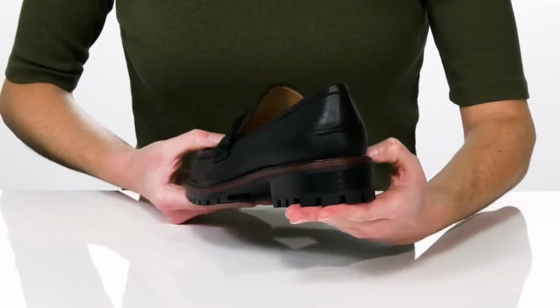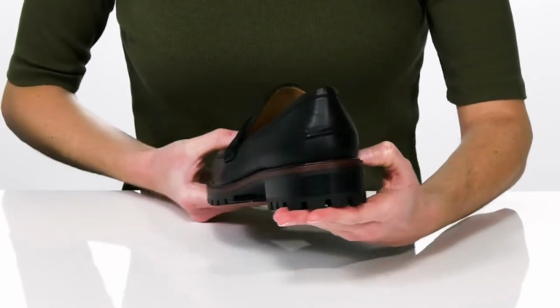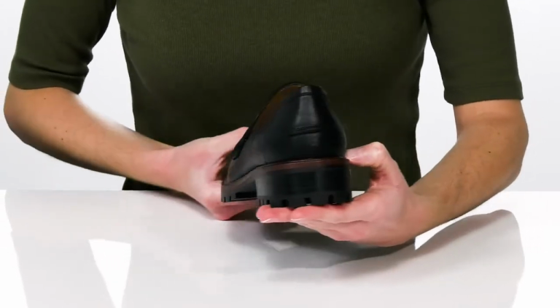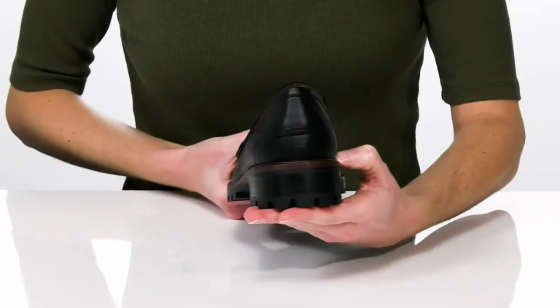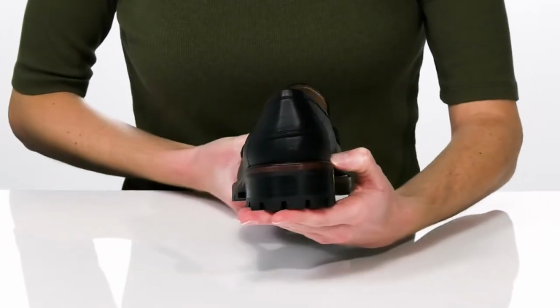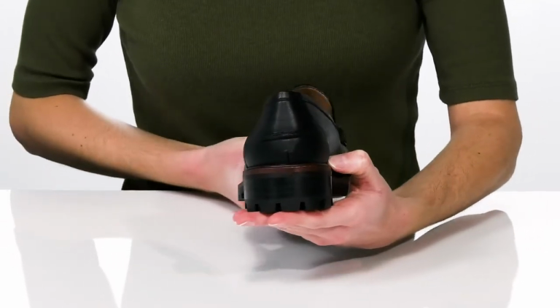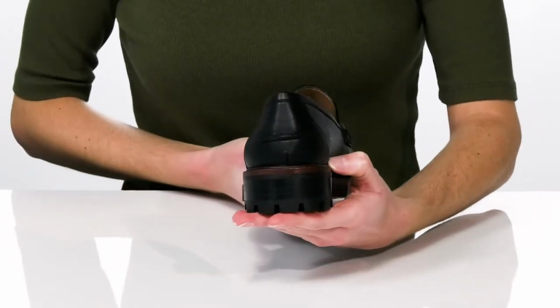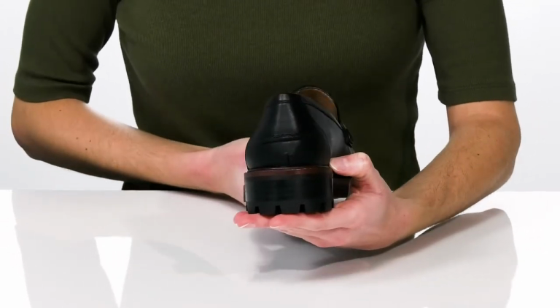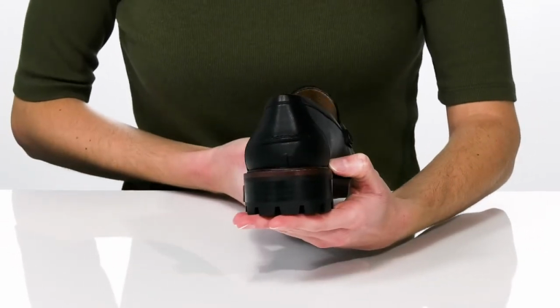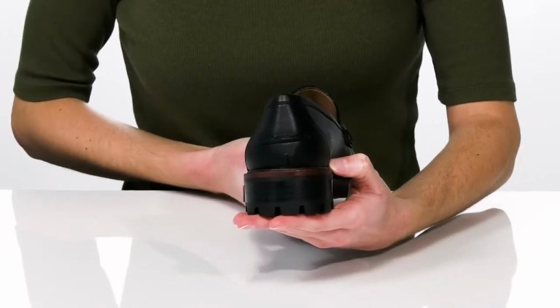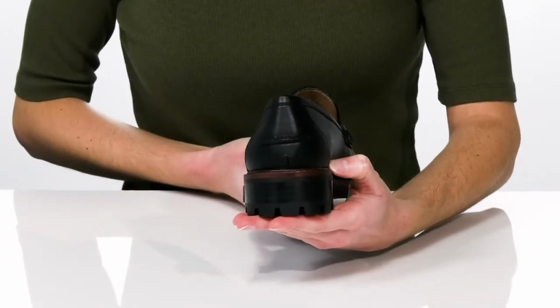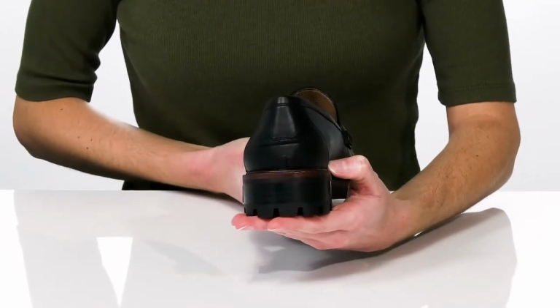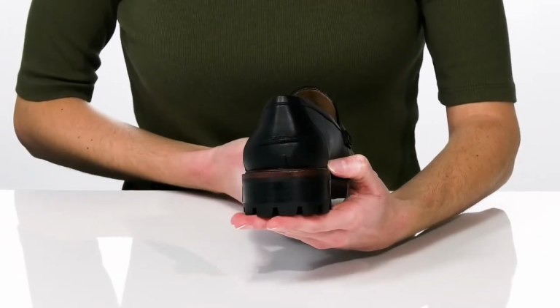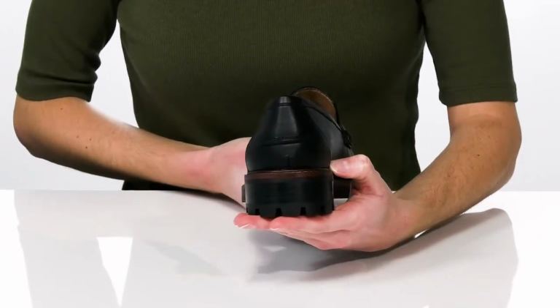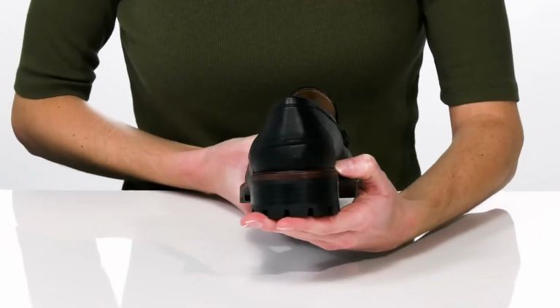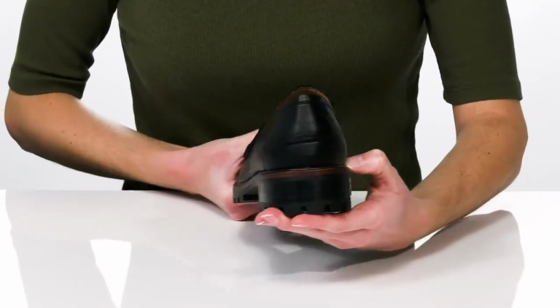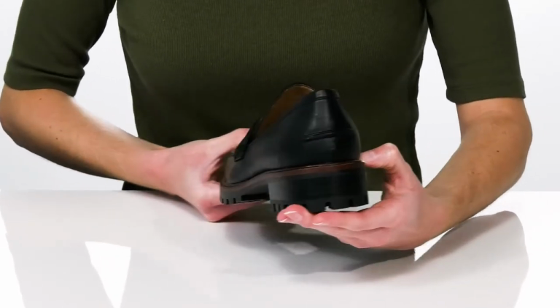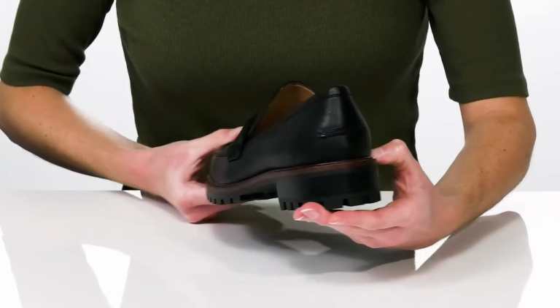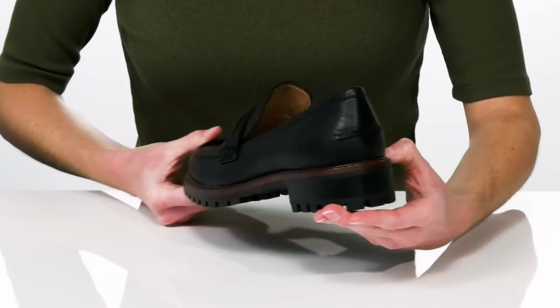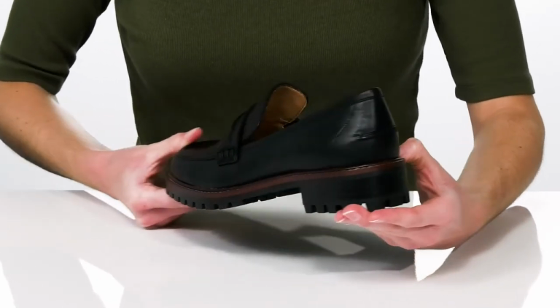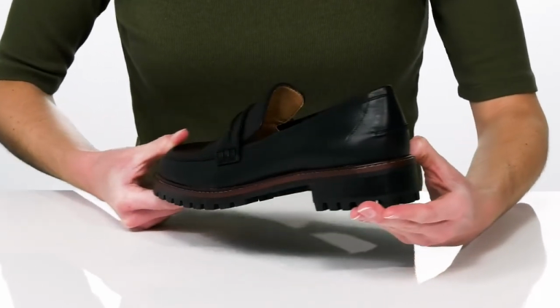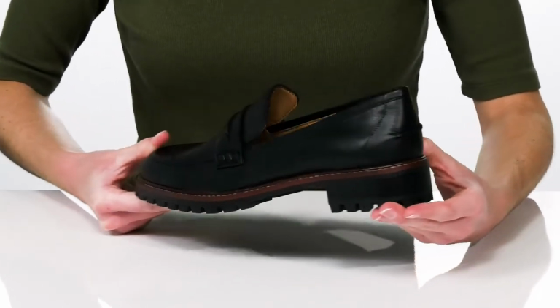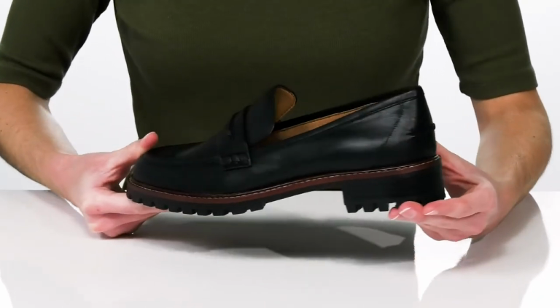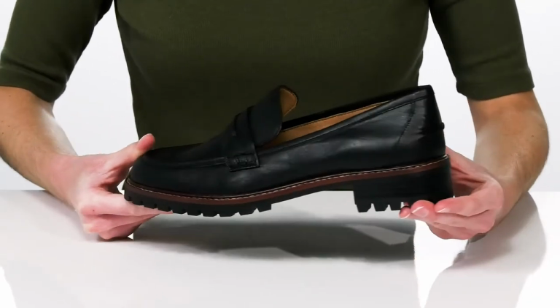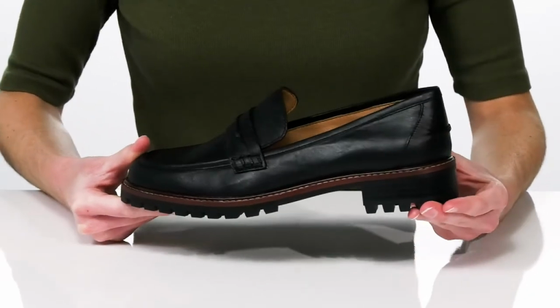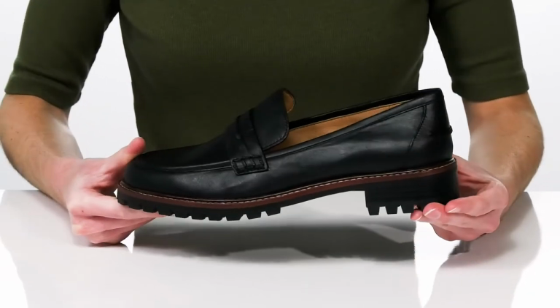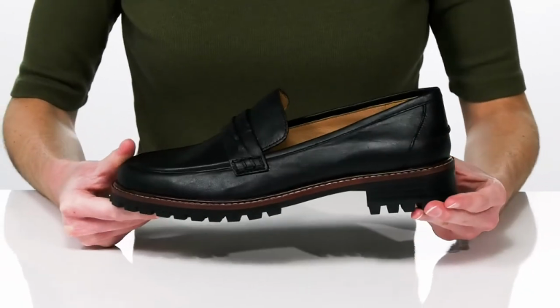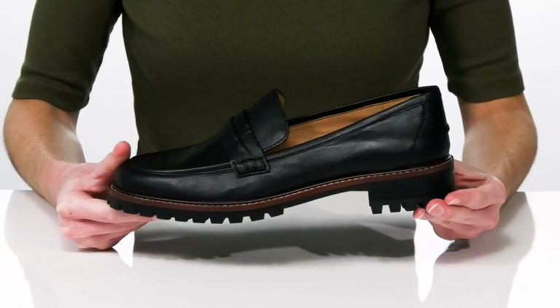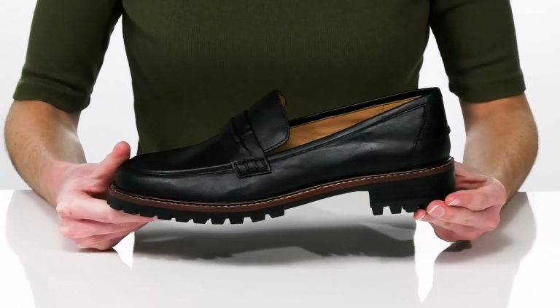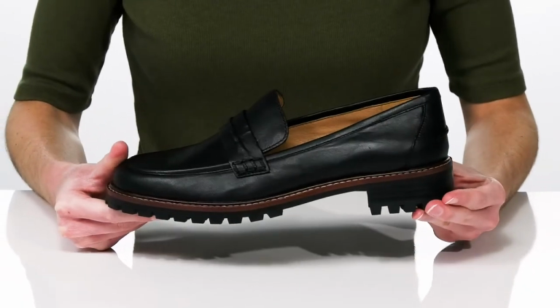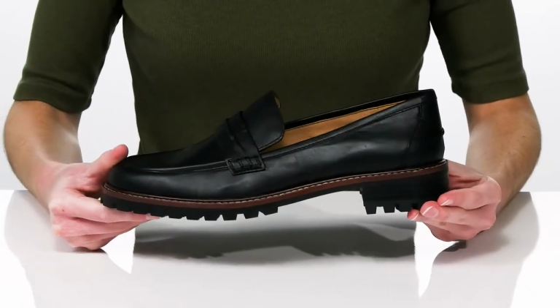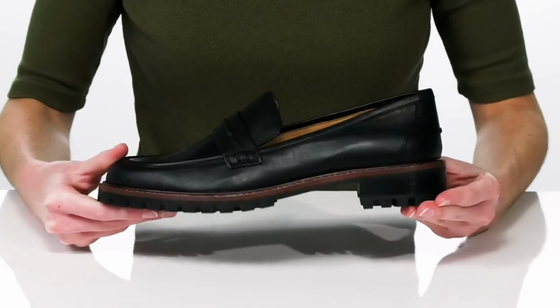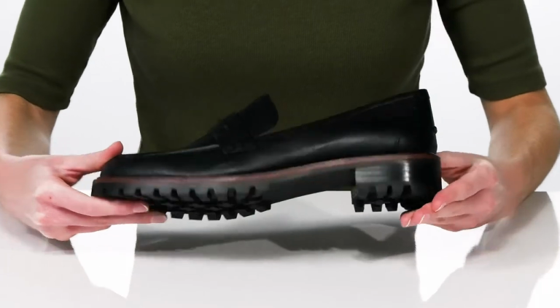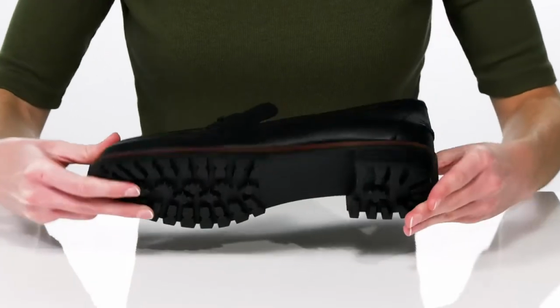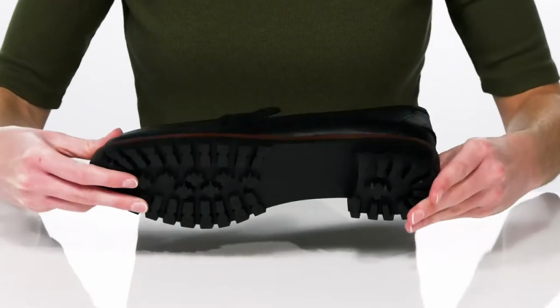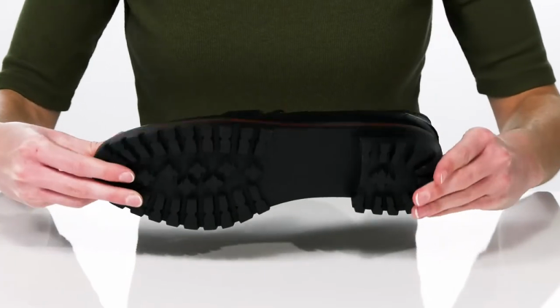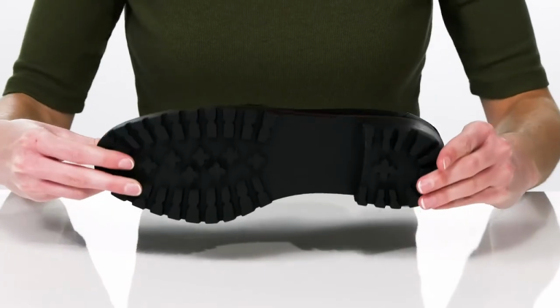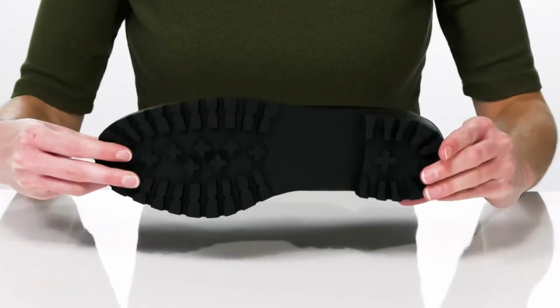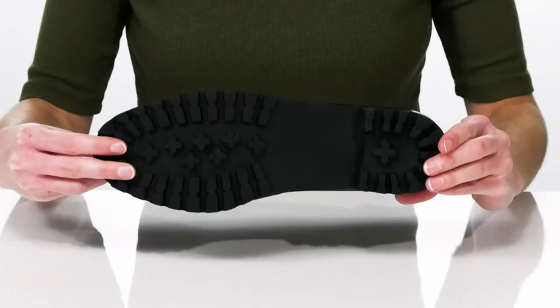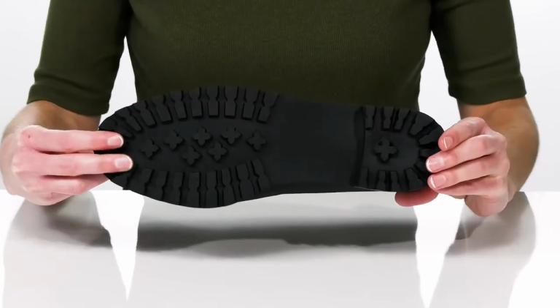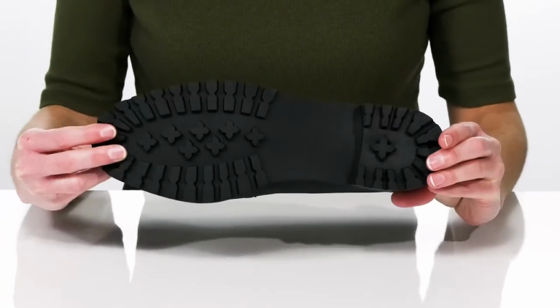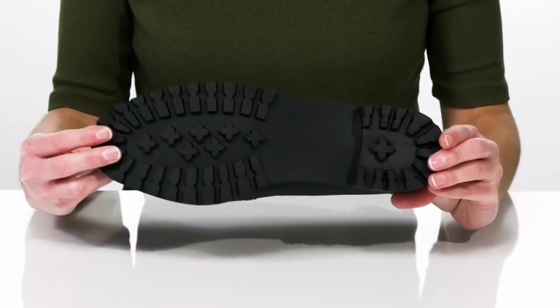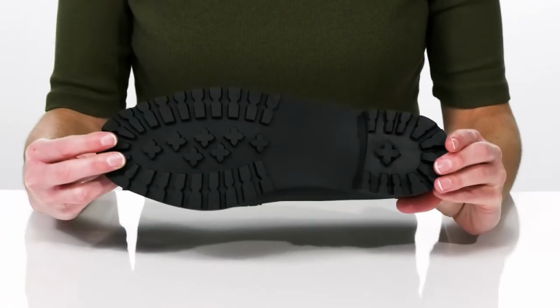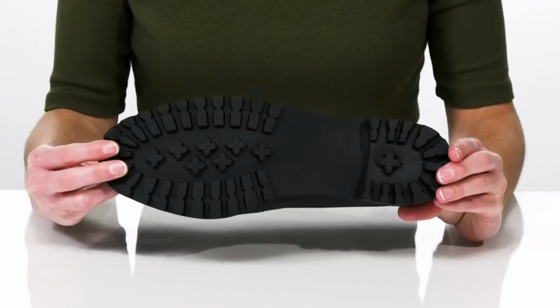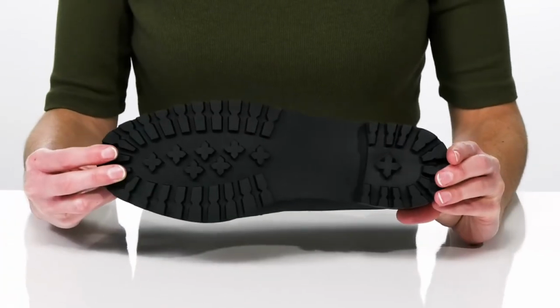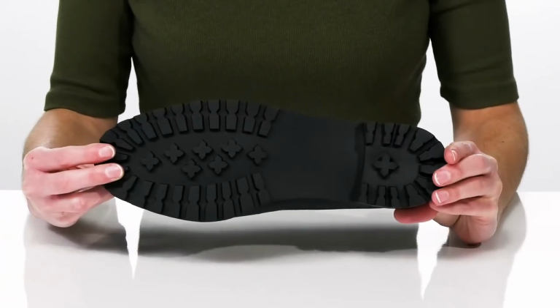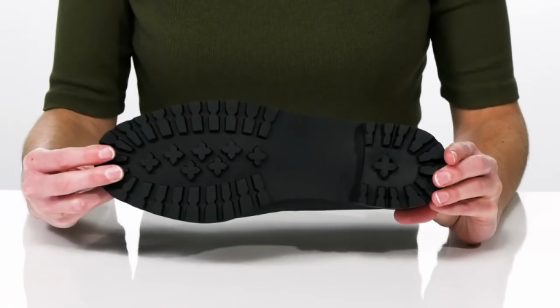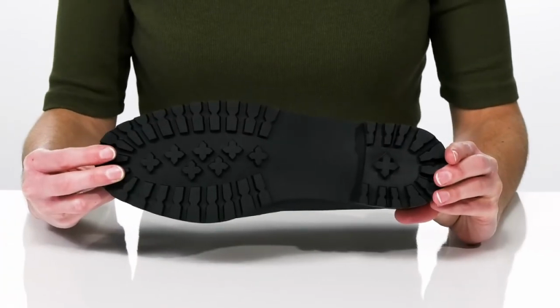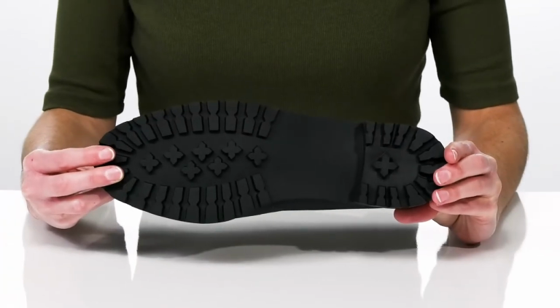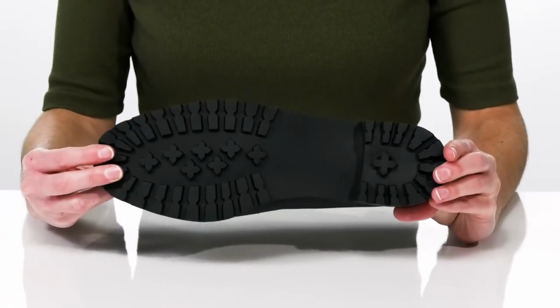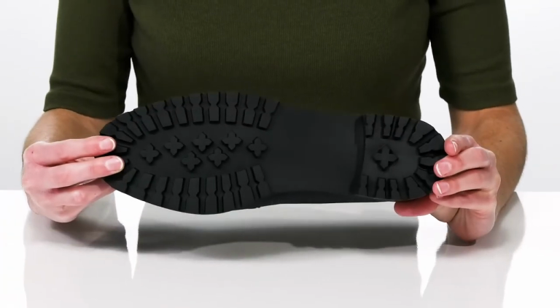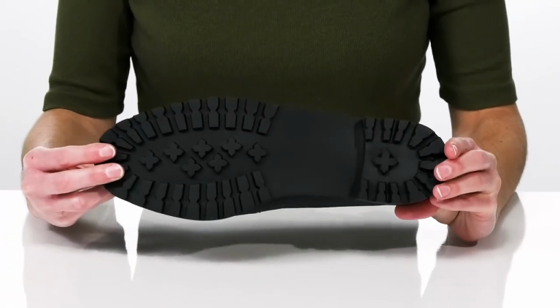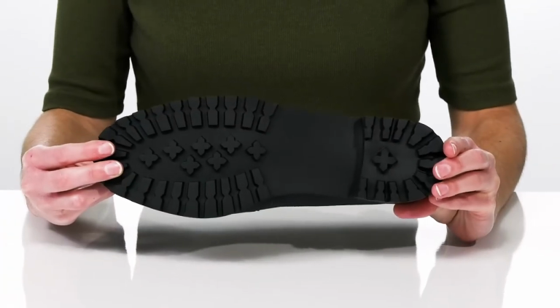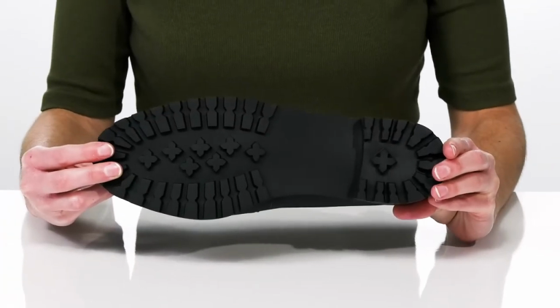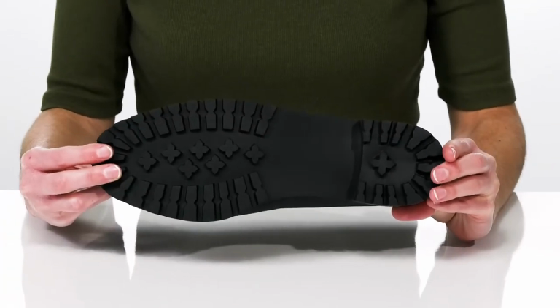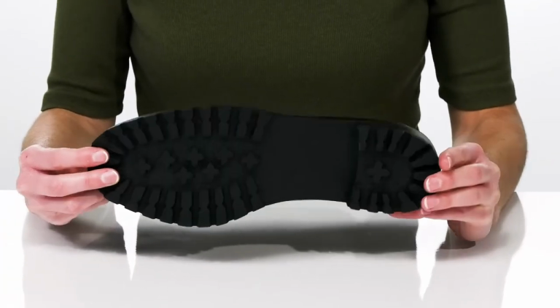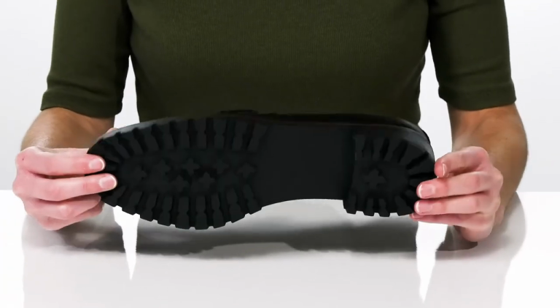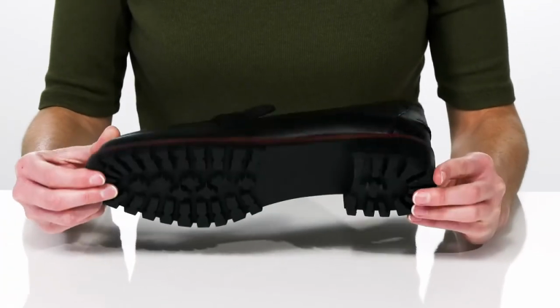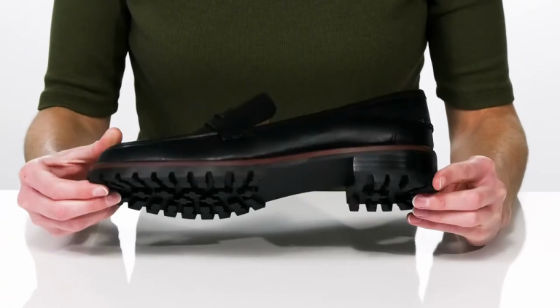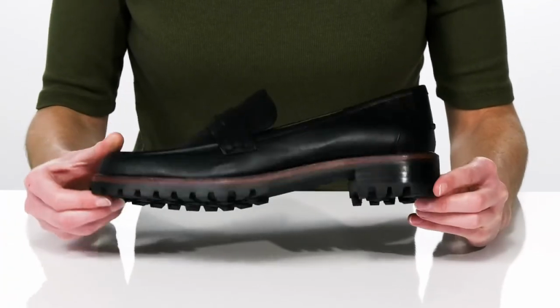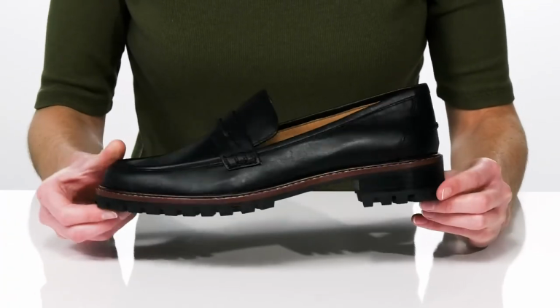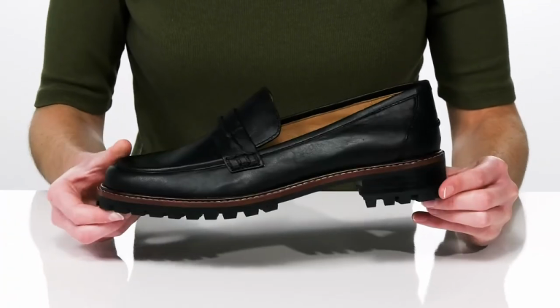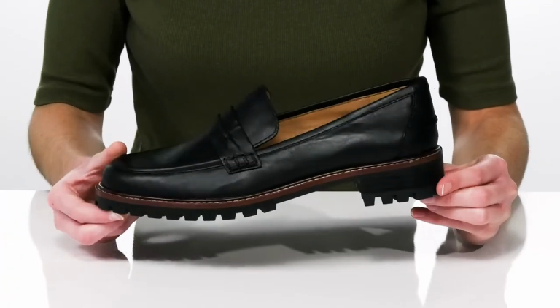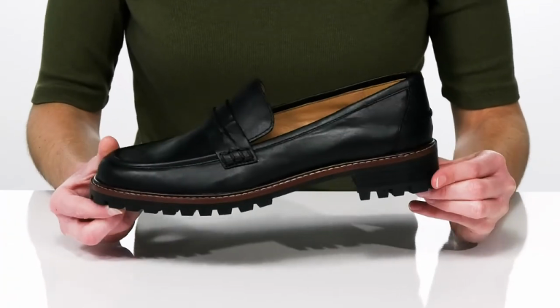The stacked heel is just over an inch tall at the back, giving them a dressier line. And underneath, they have a lugged outsole giving you plenty of traction.